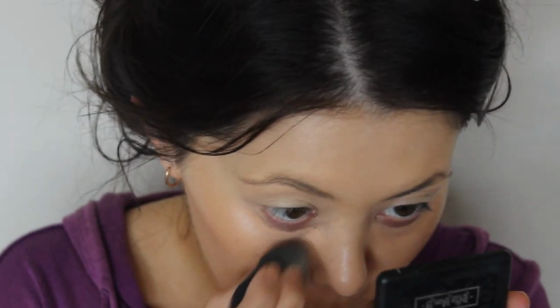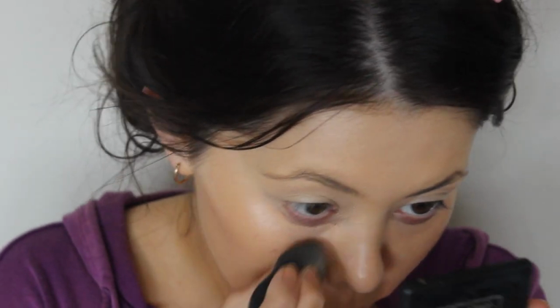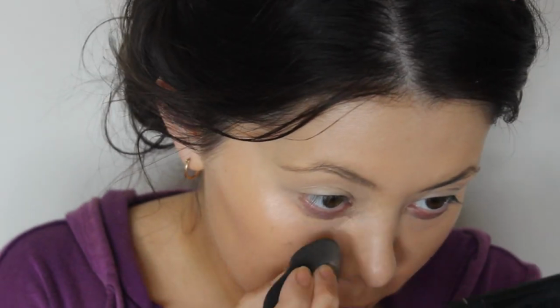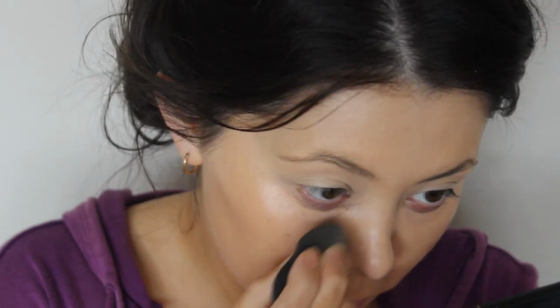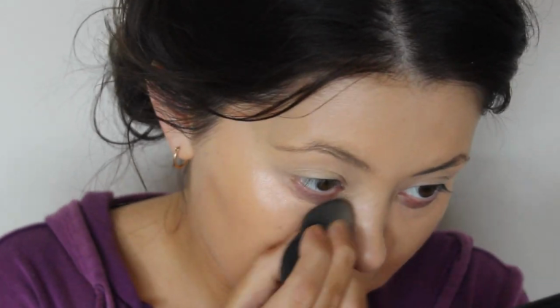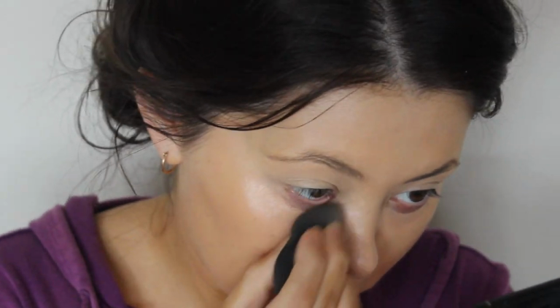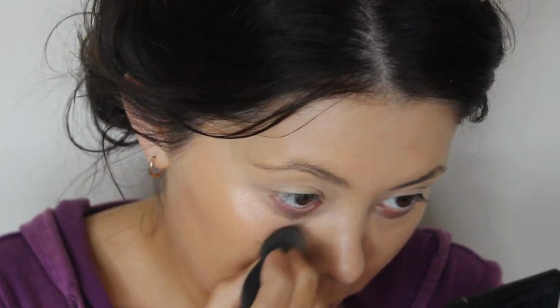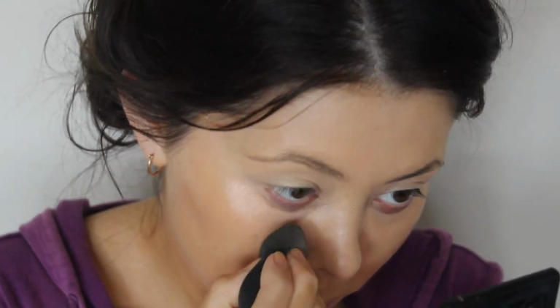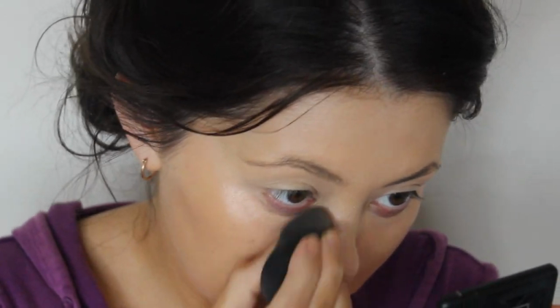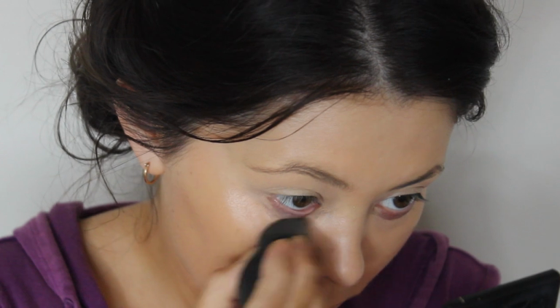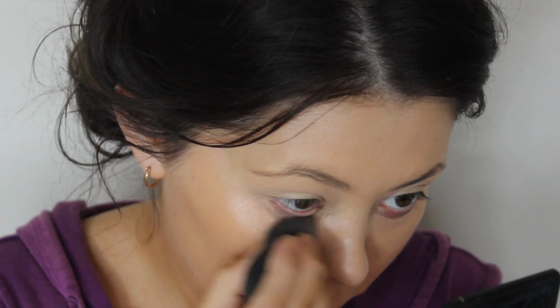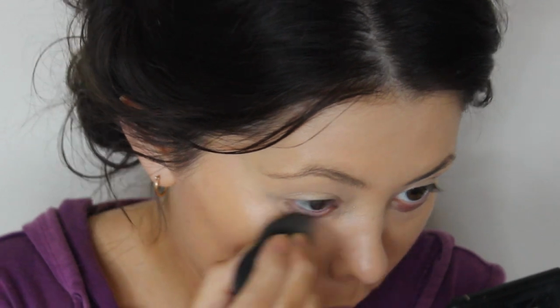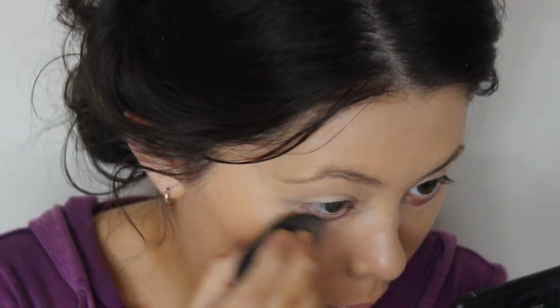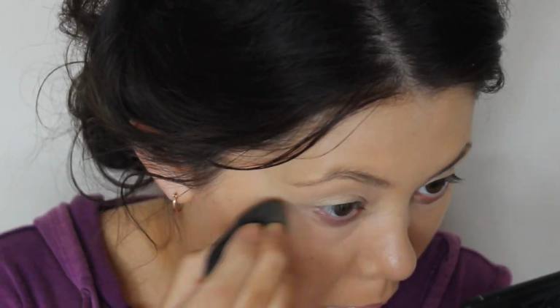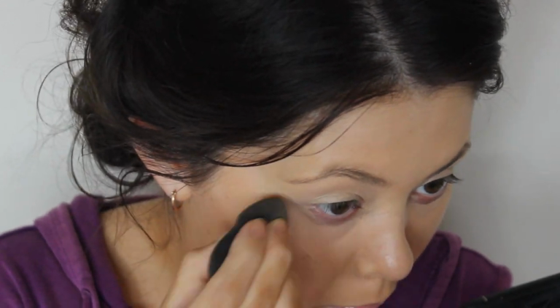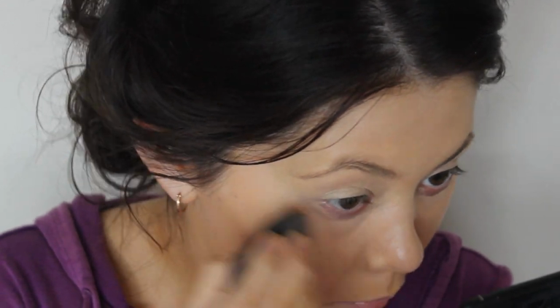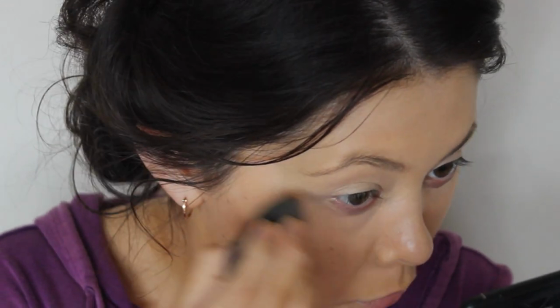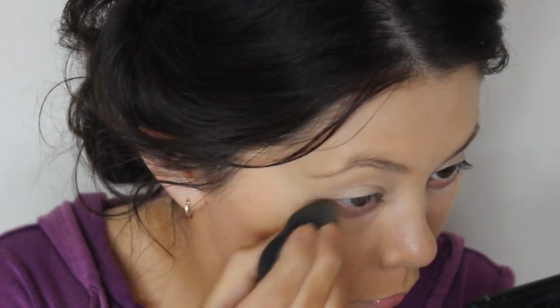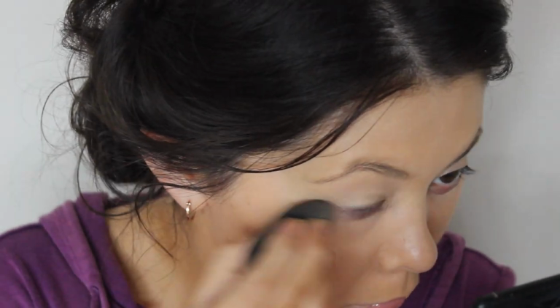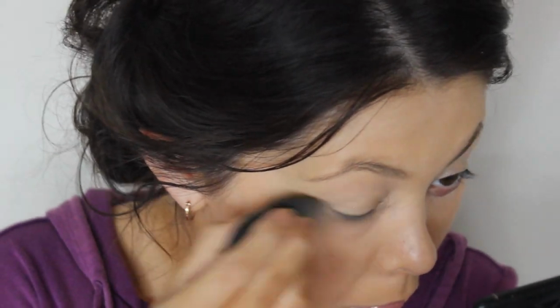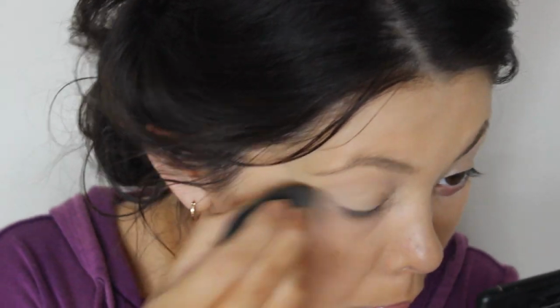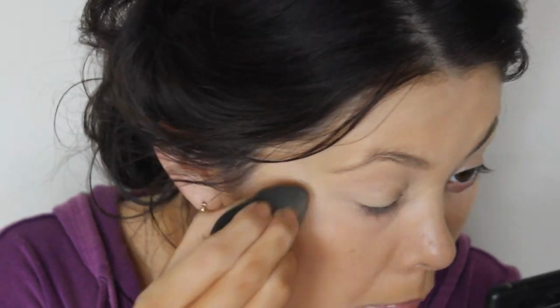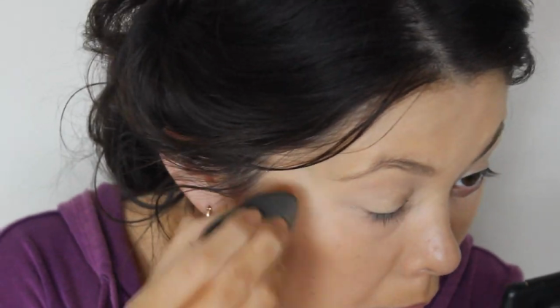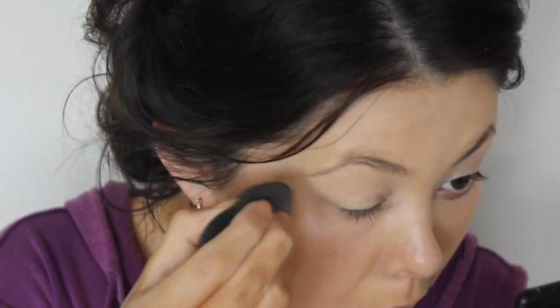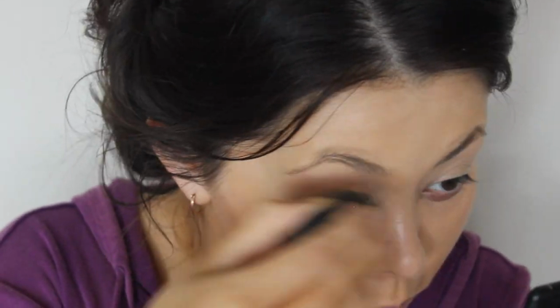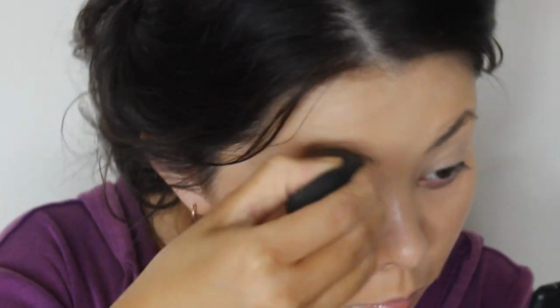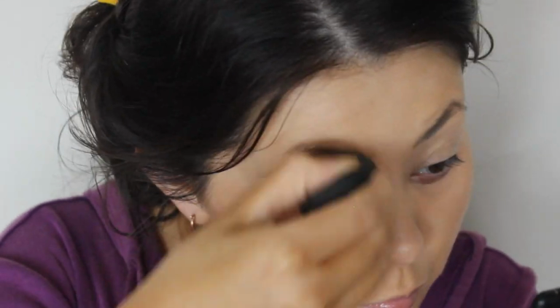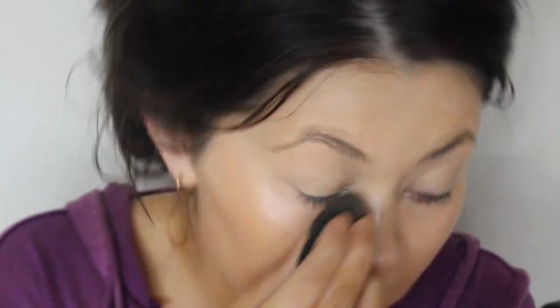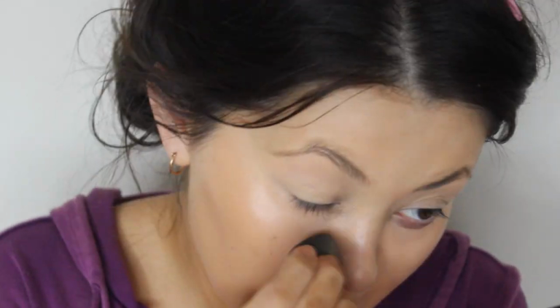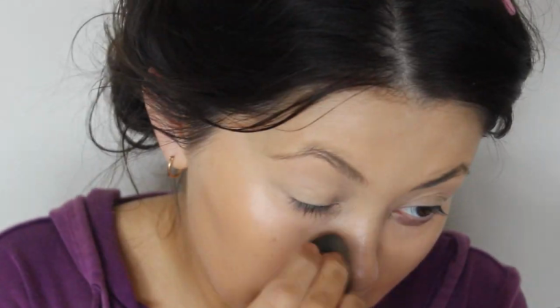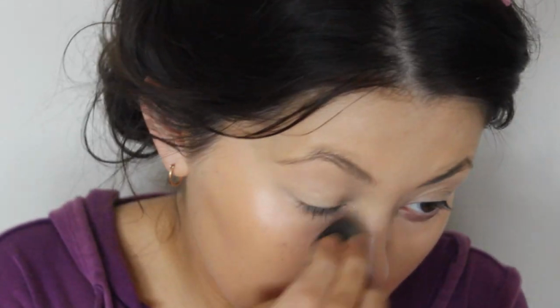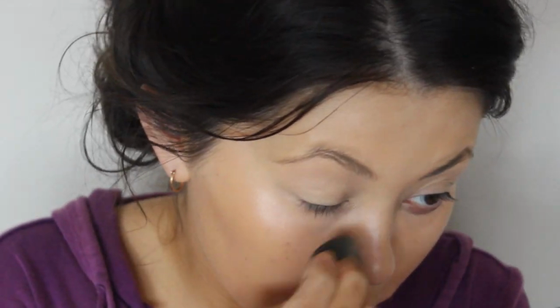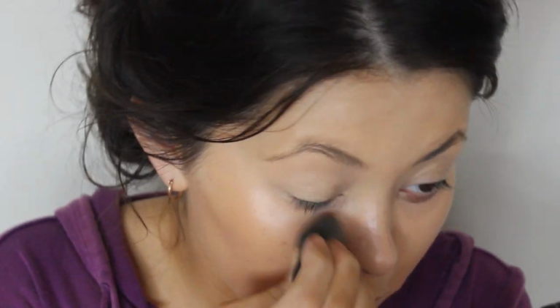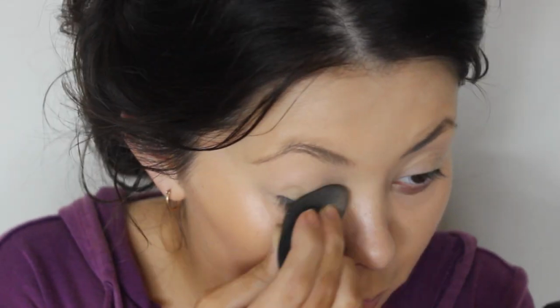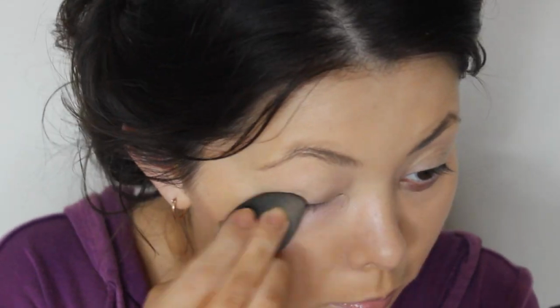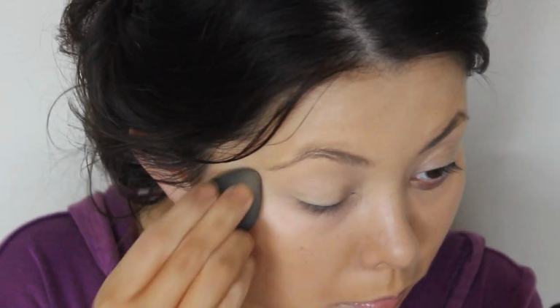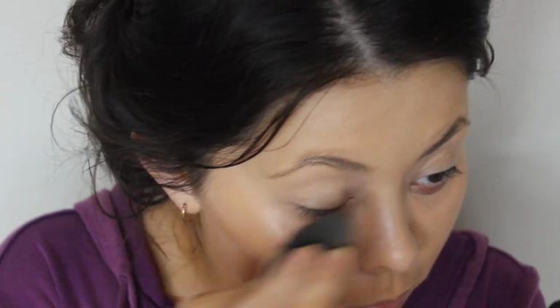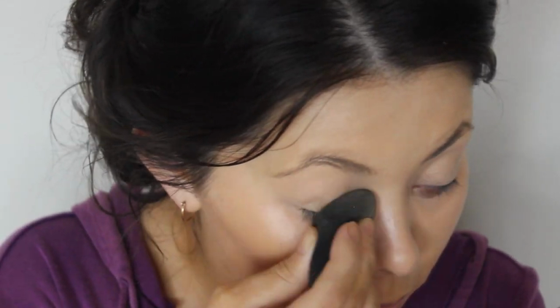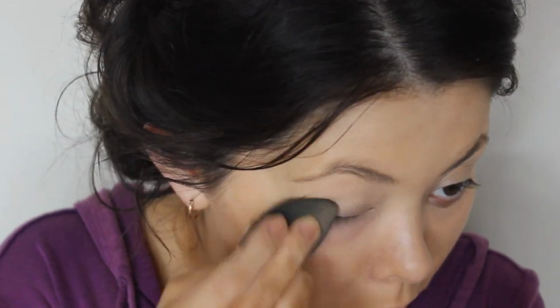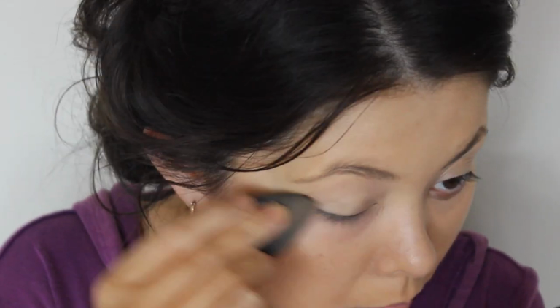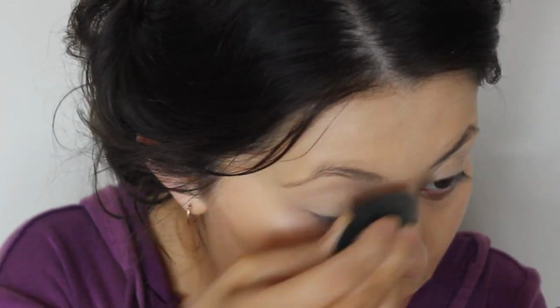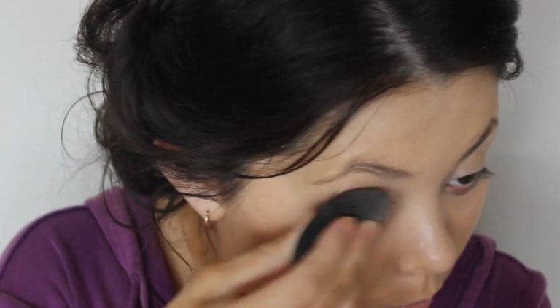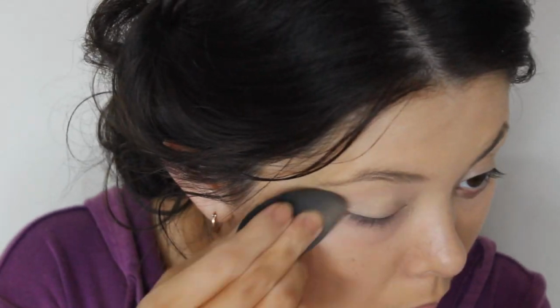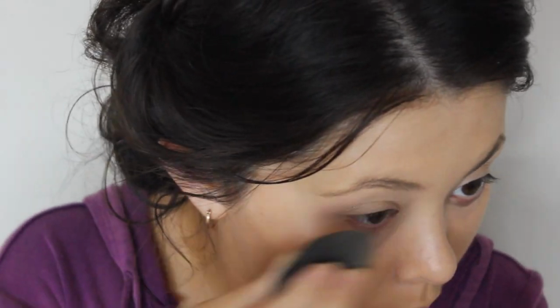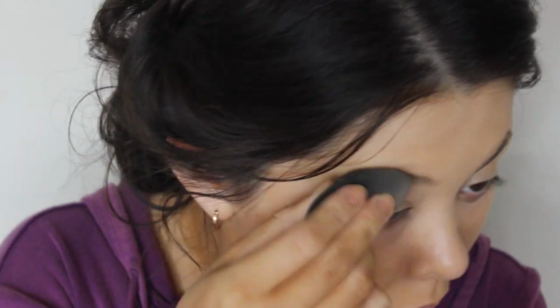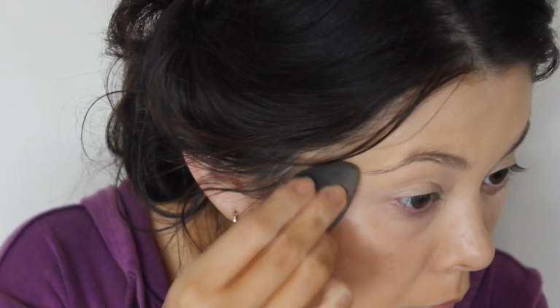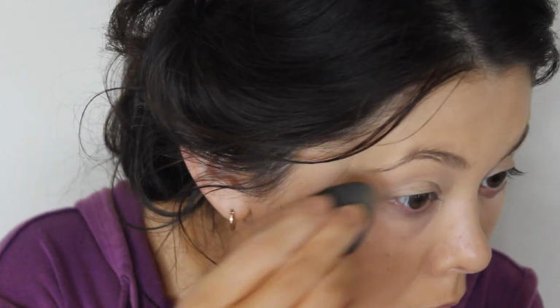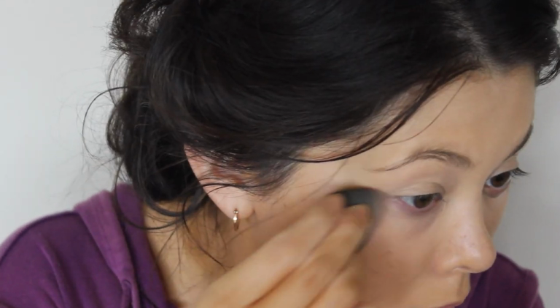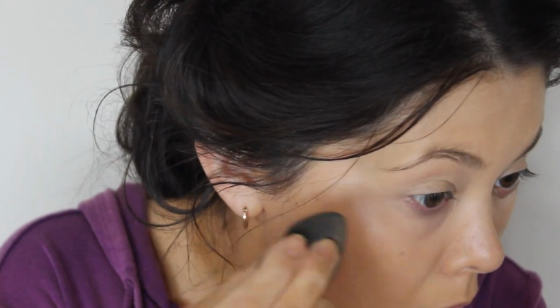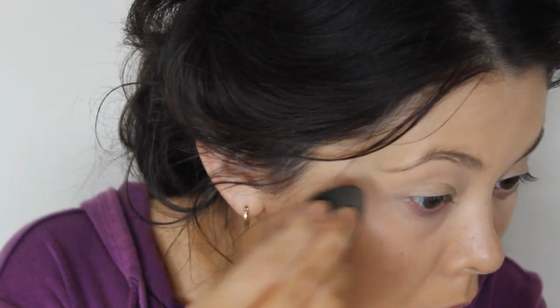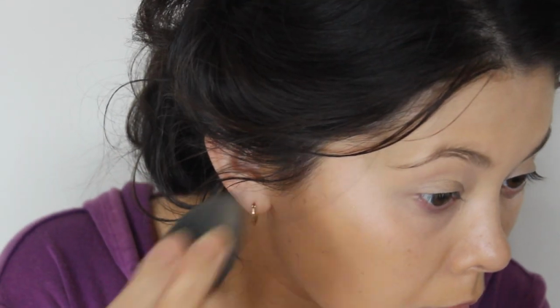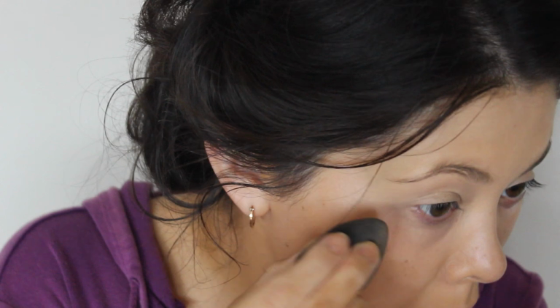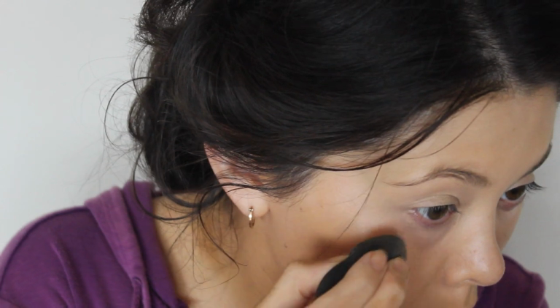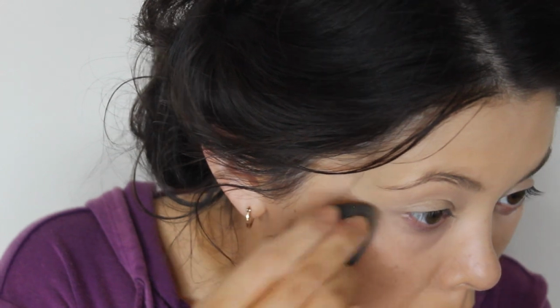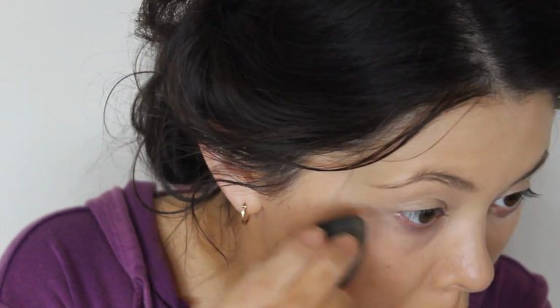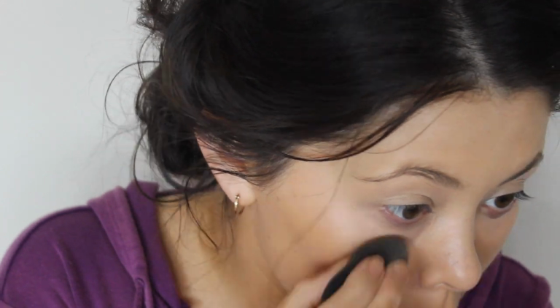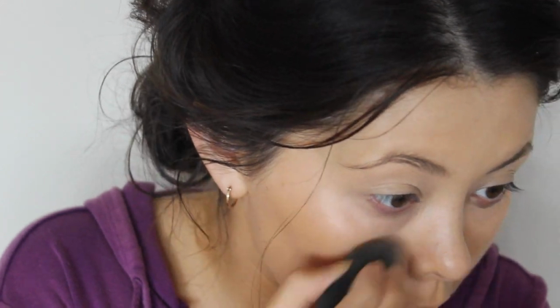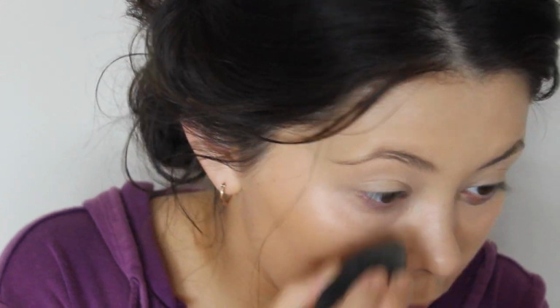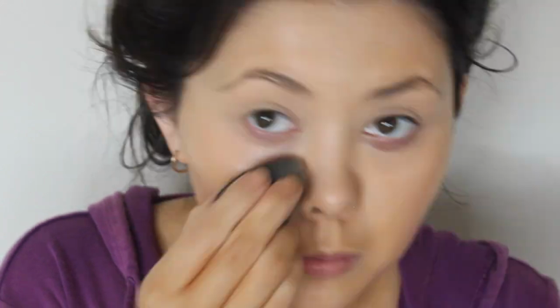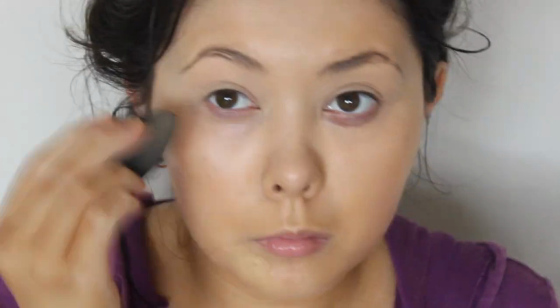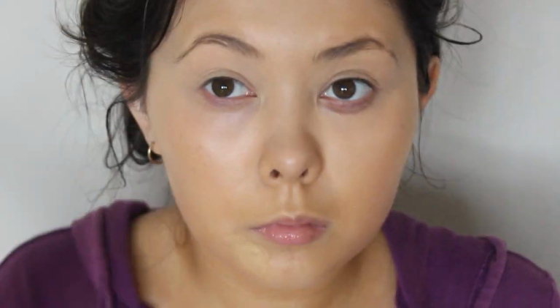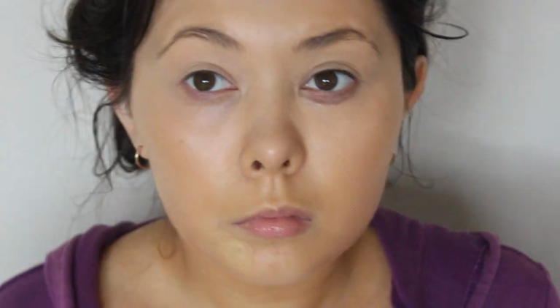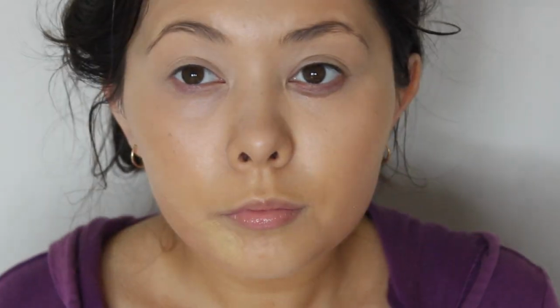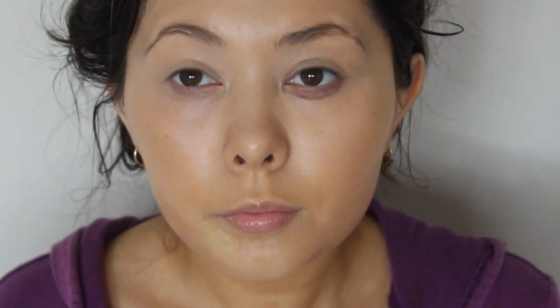Now I'm just going to blend in that concealer with my Beauty Blender. I should have done it before but I forgot so that's what I'm doing now. And I'm also going to blend in my Paint Pot as well.